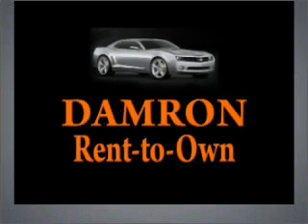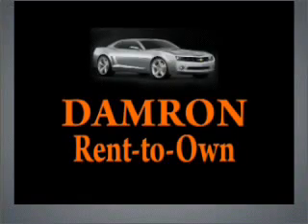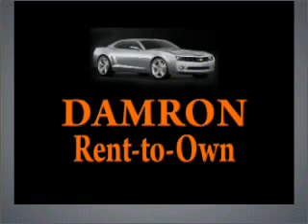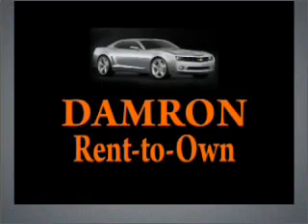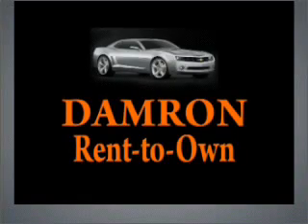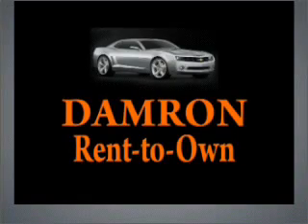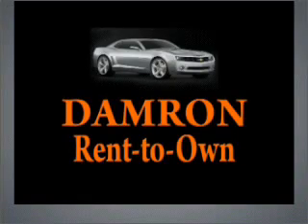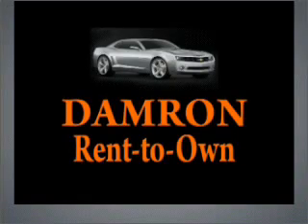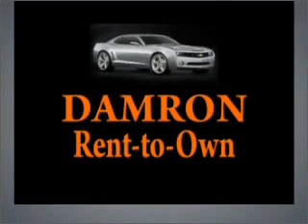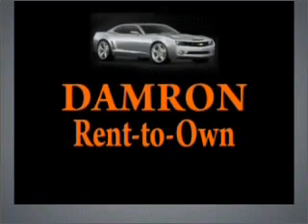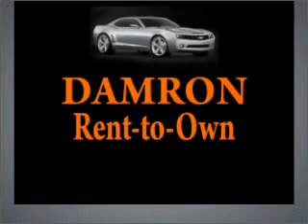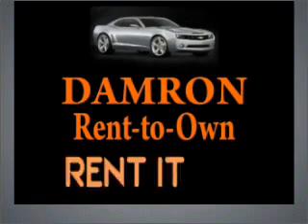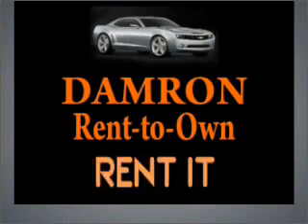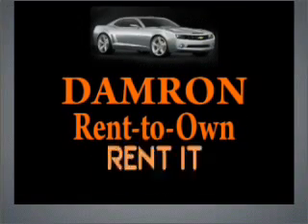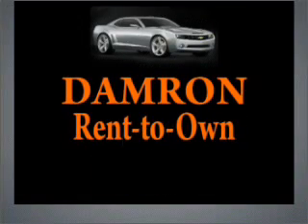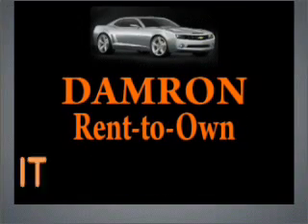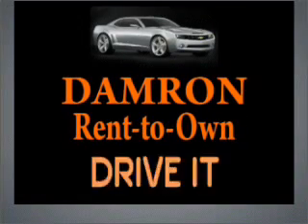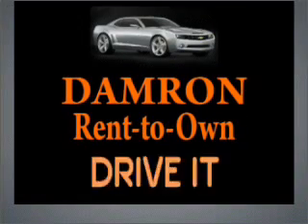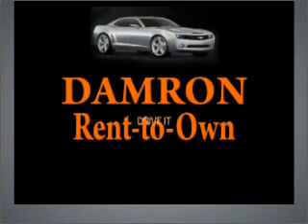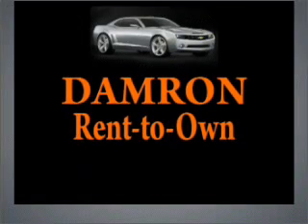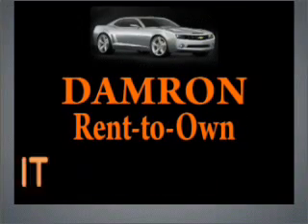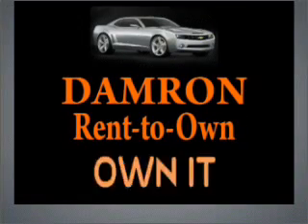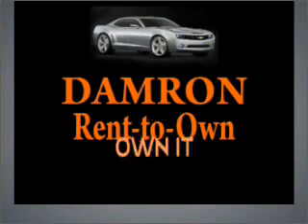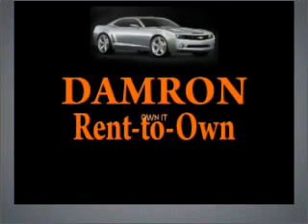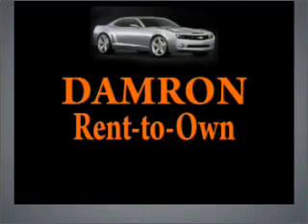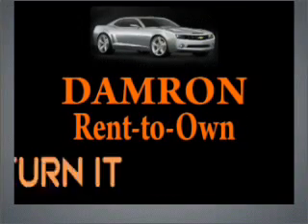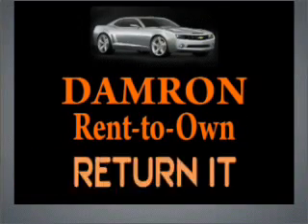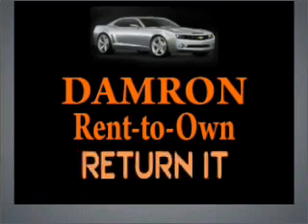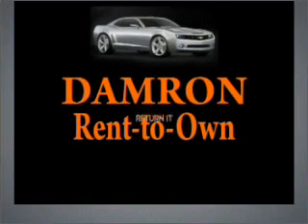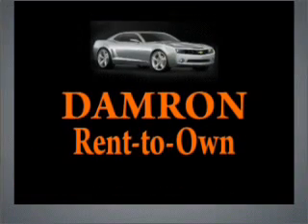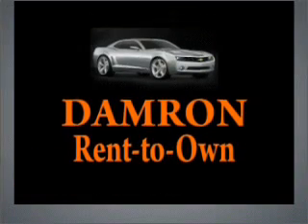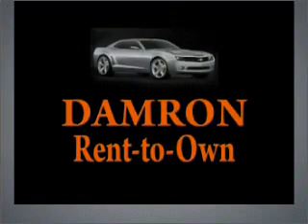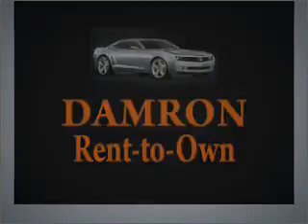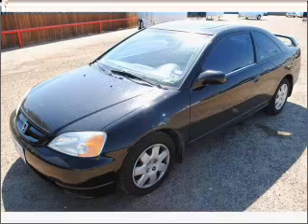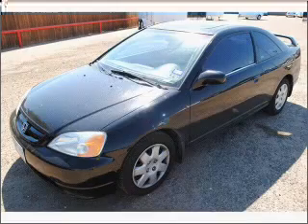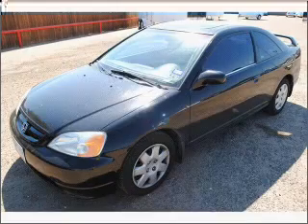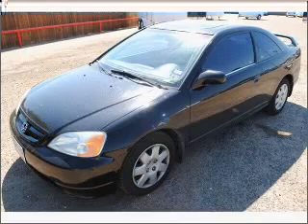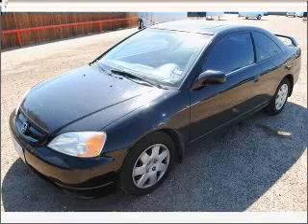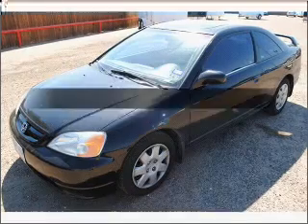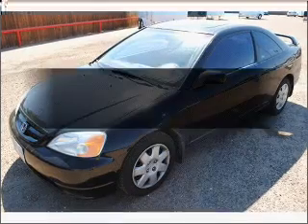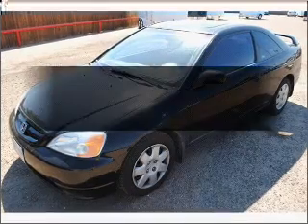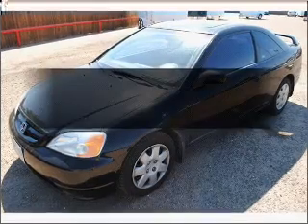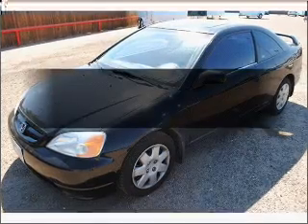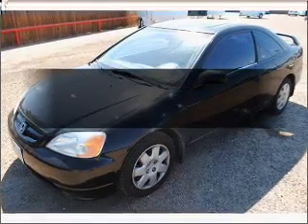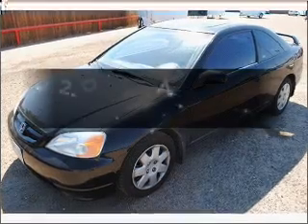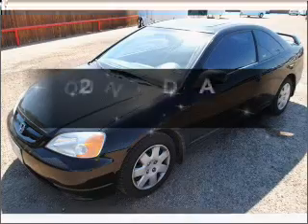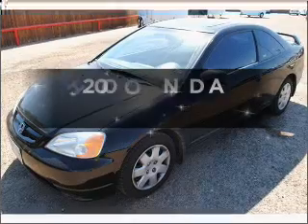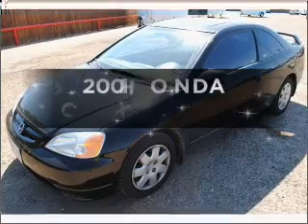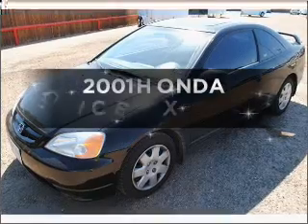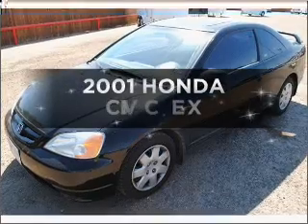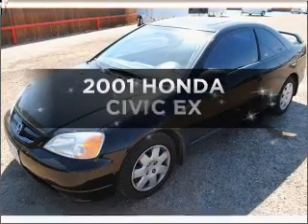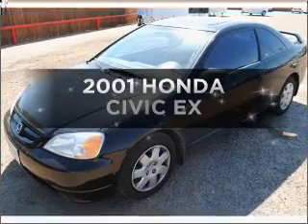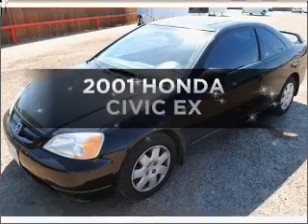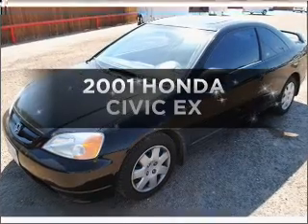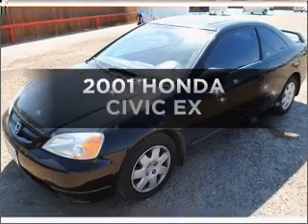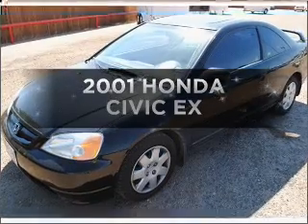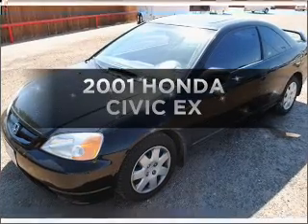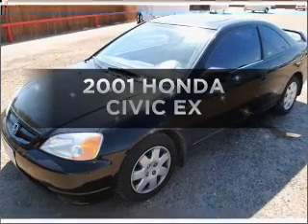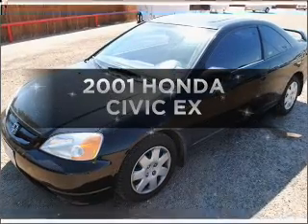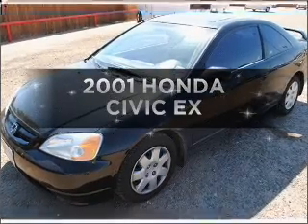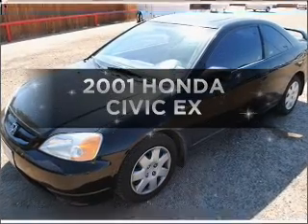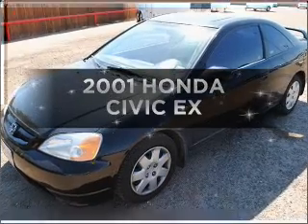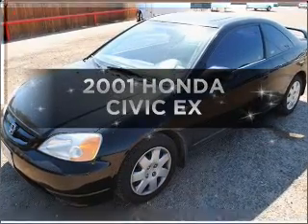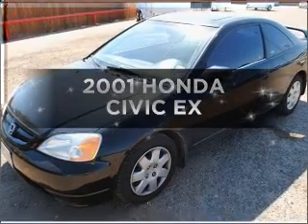Damron presents Rent It, Drive It, Own It, or Return It. Check out this 2001 Honda Civic.